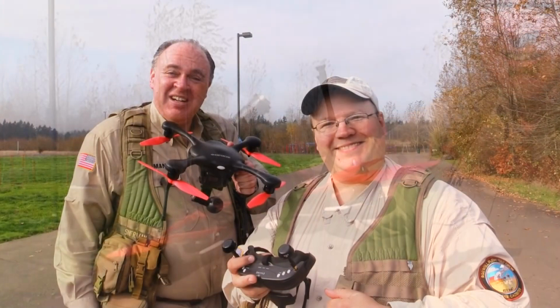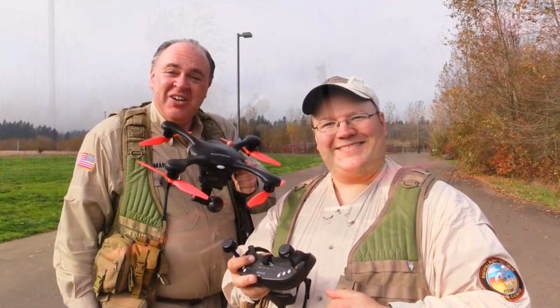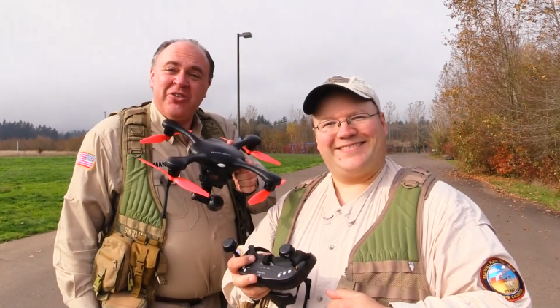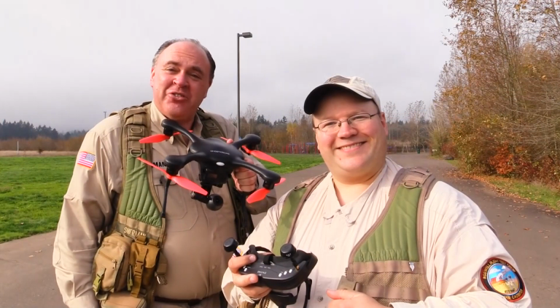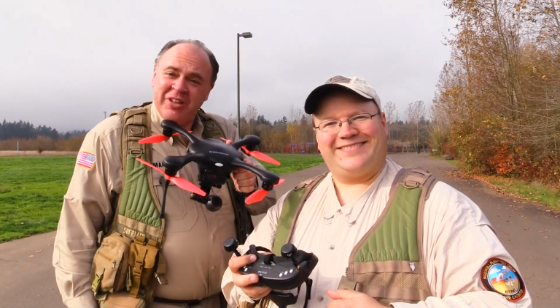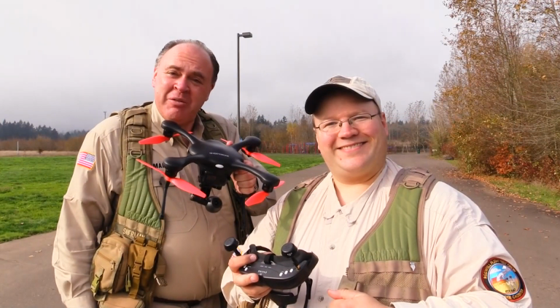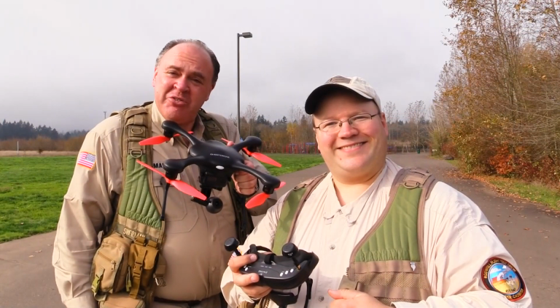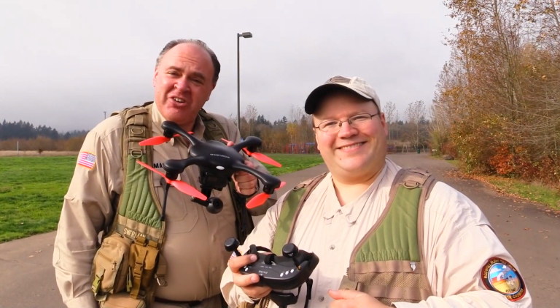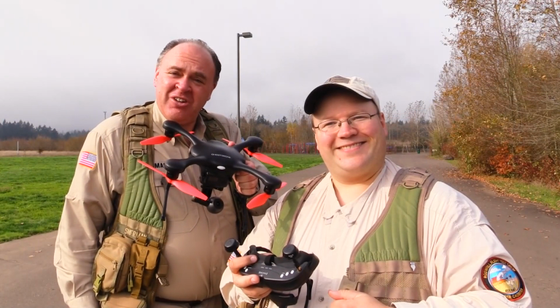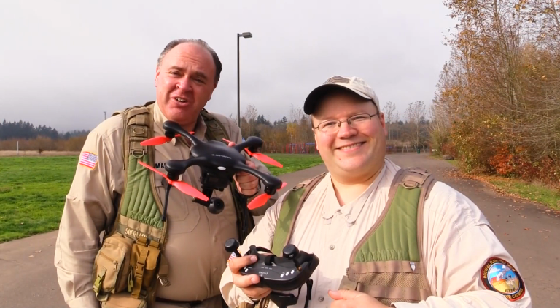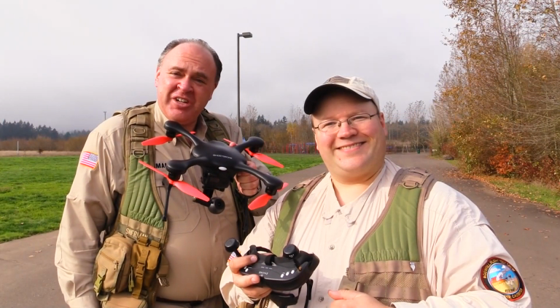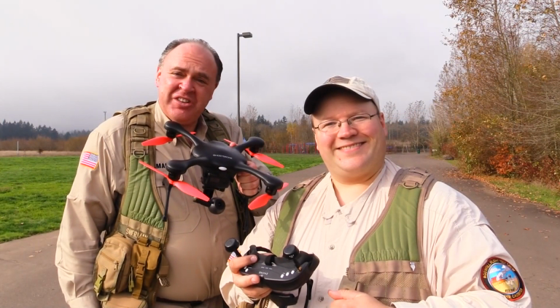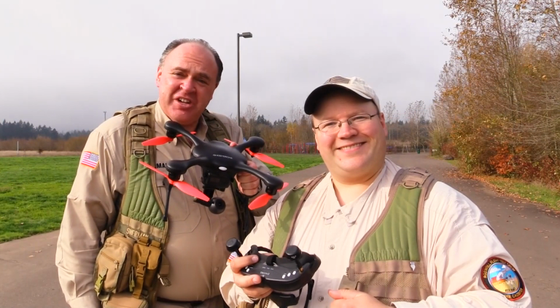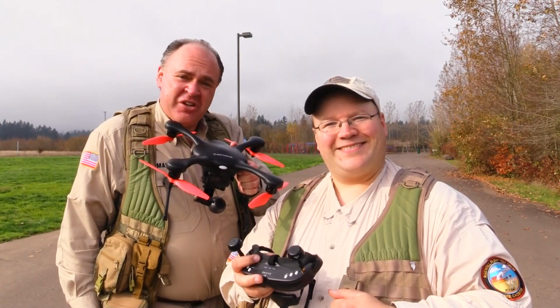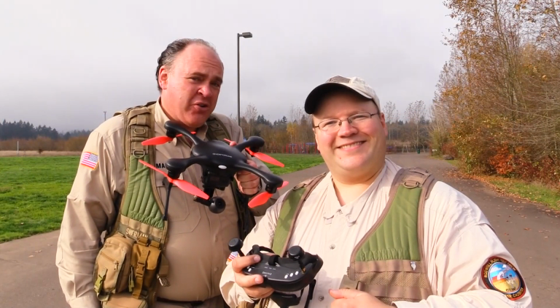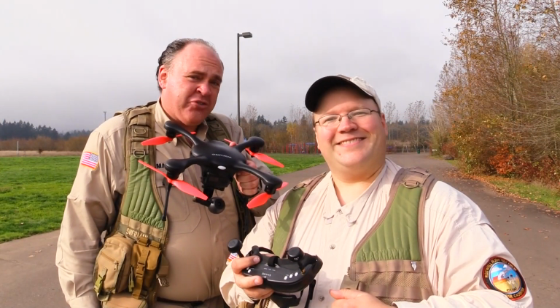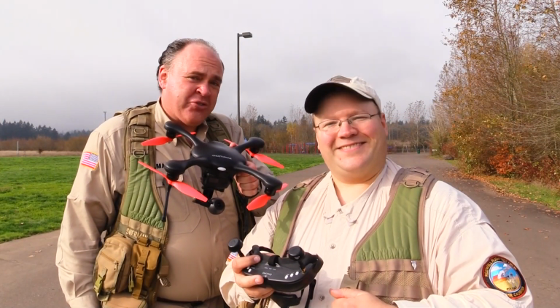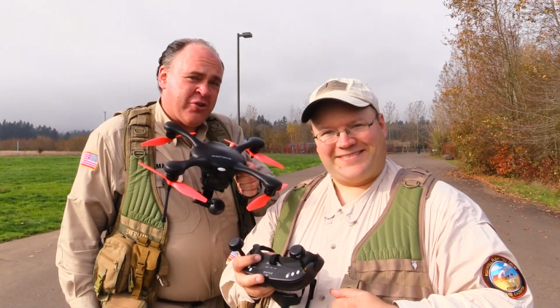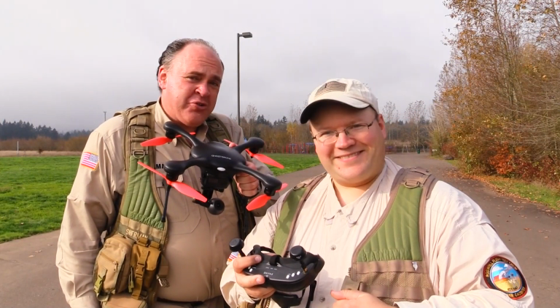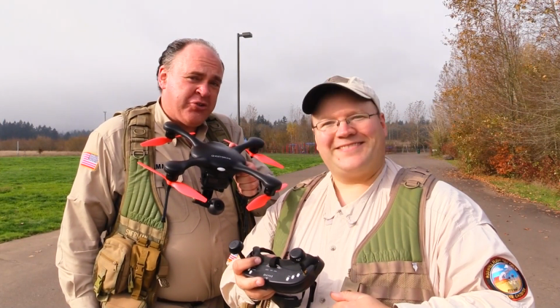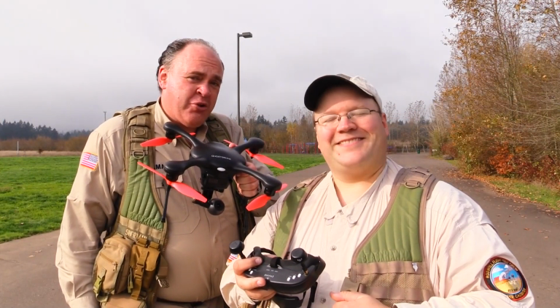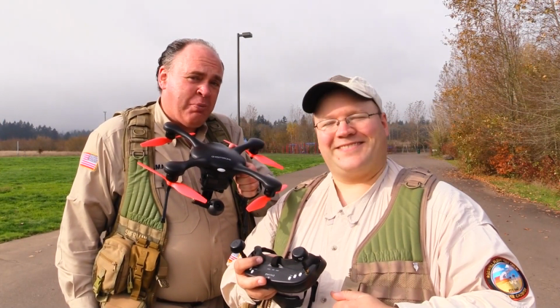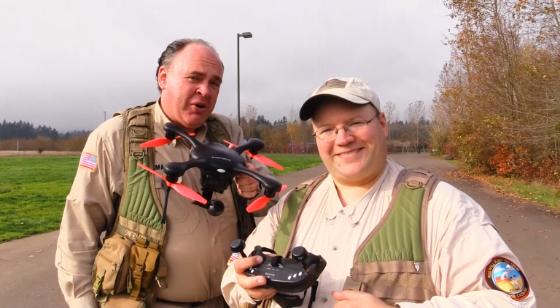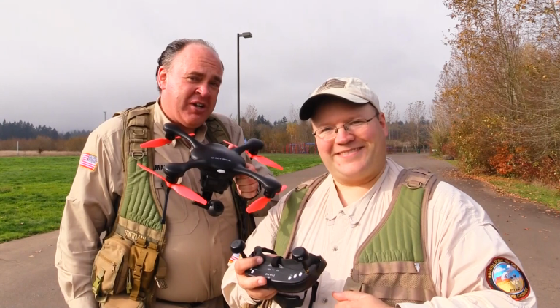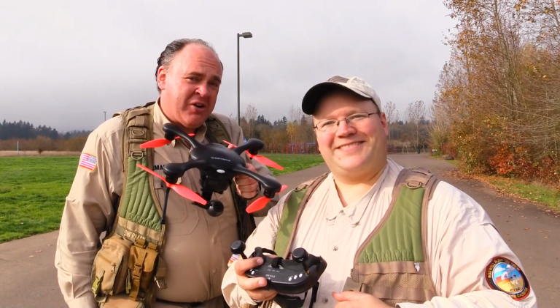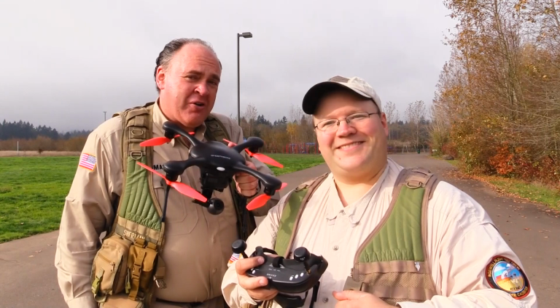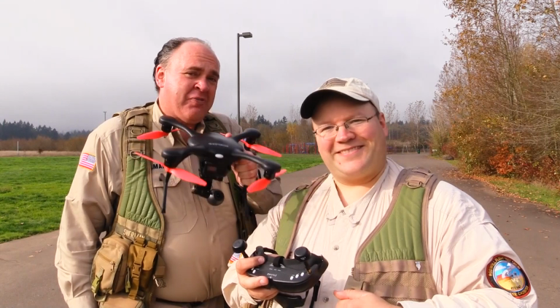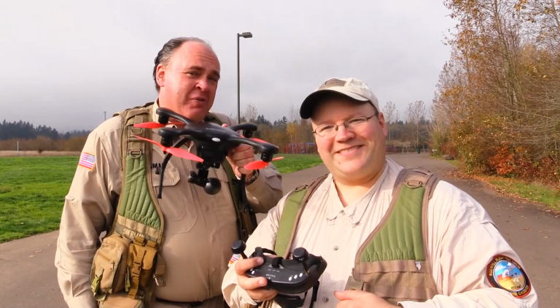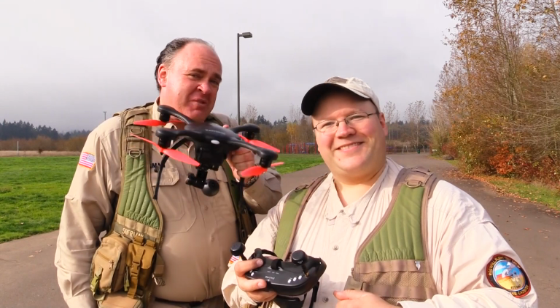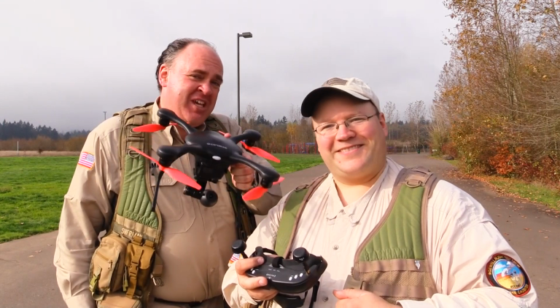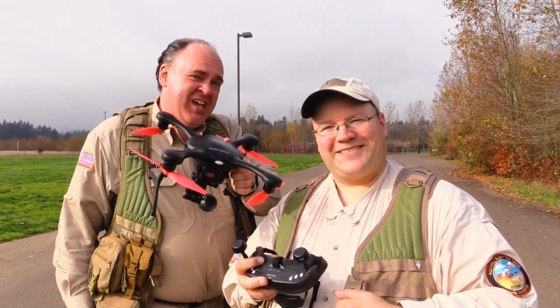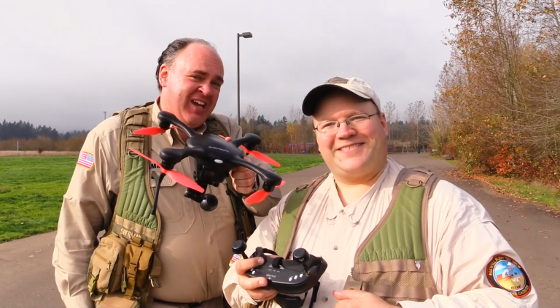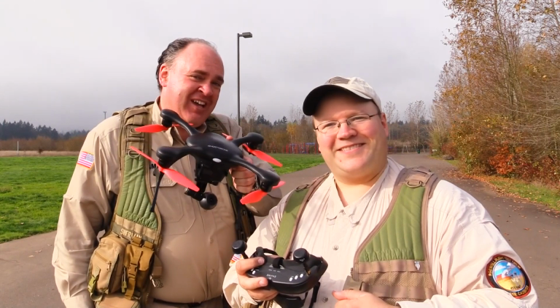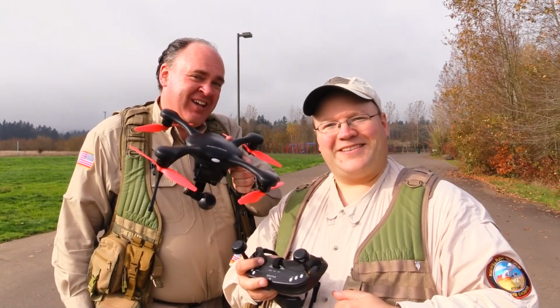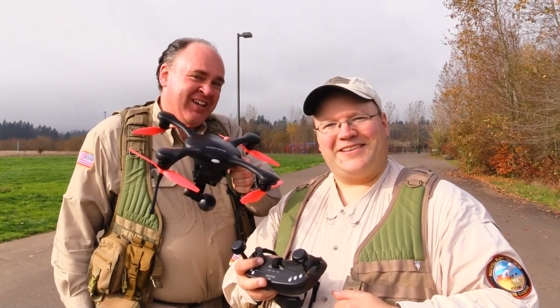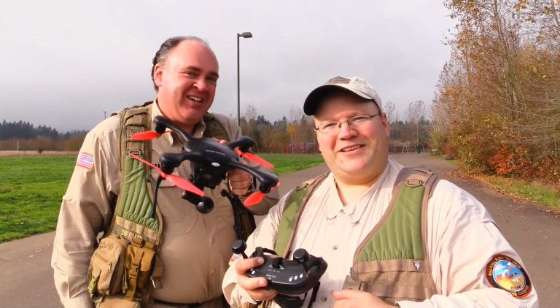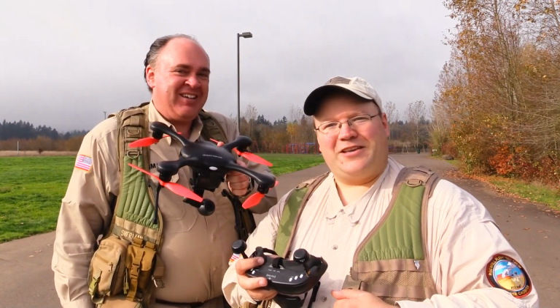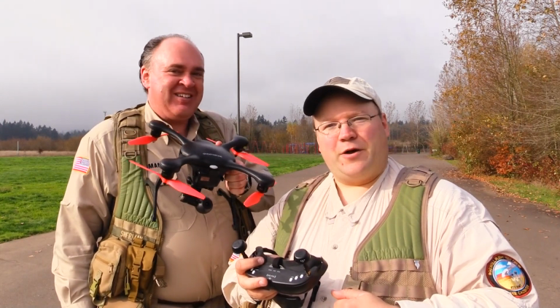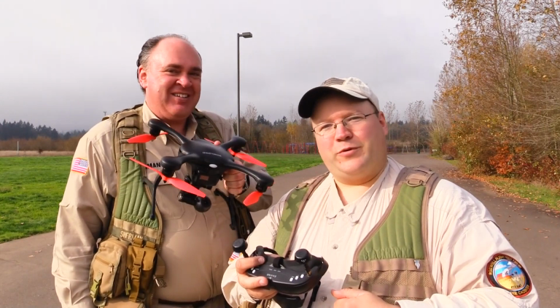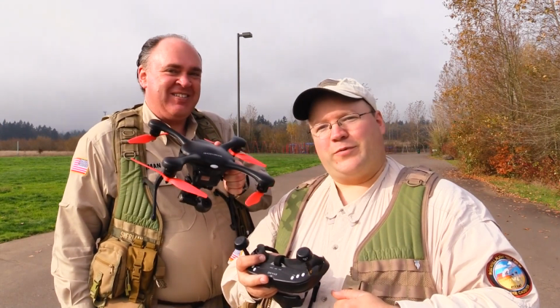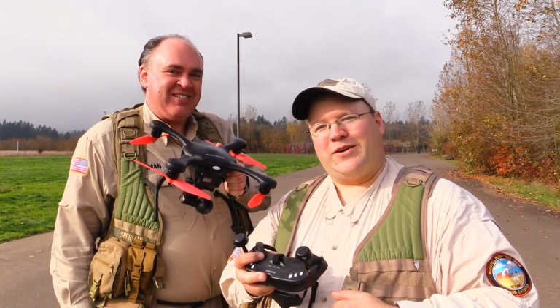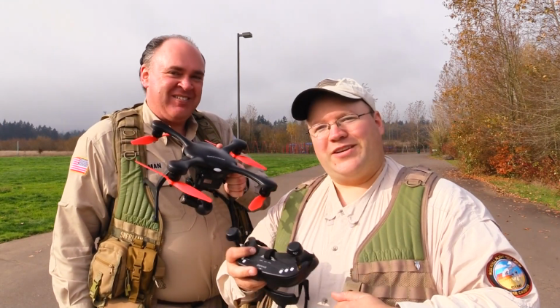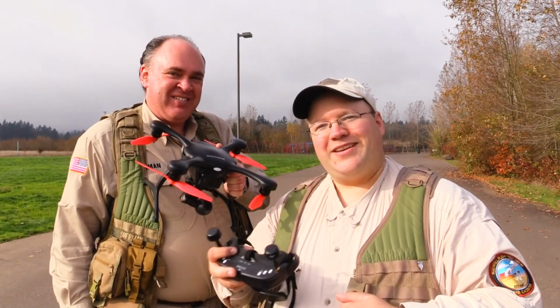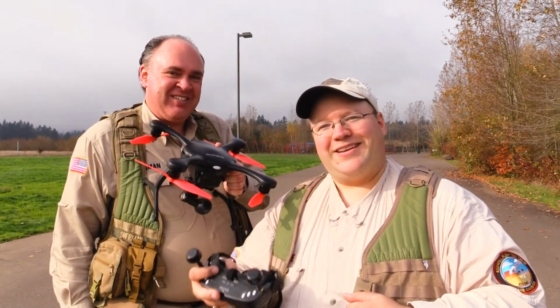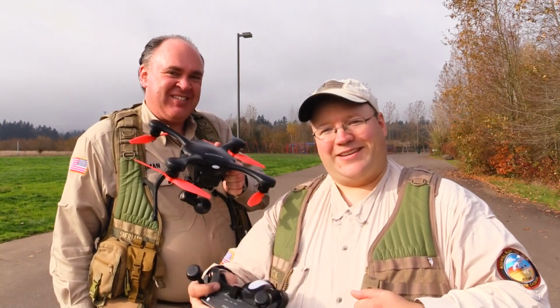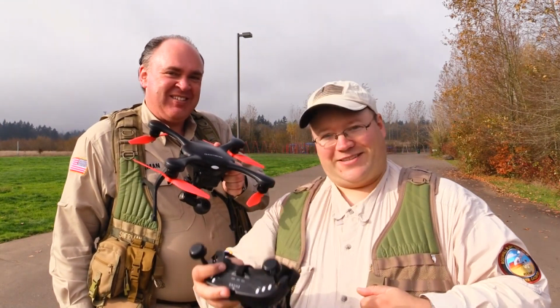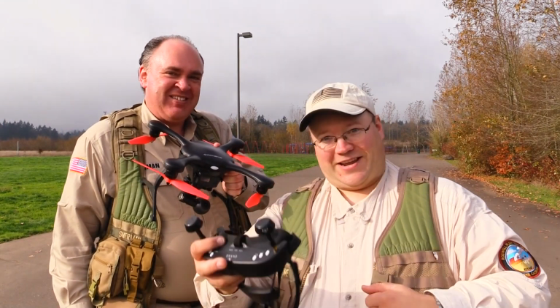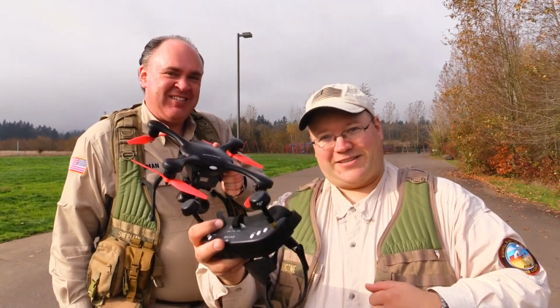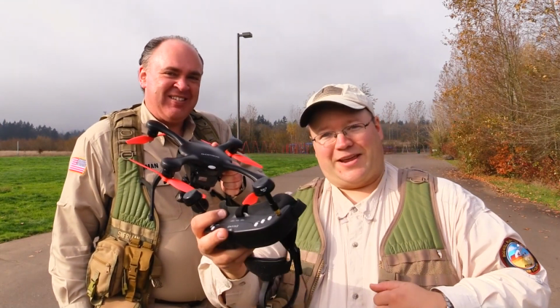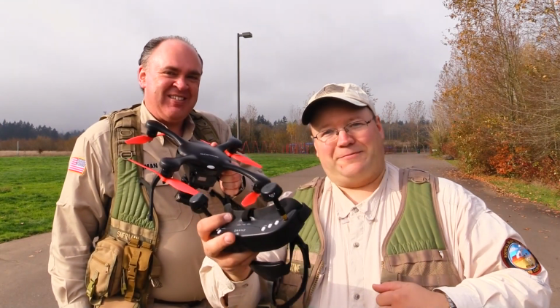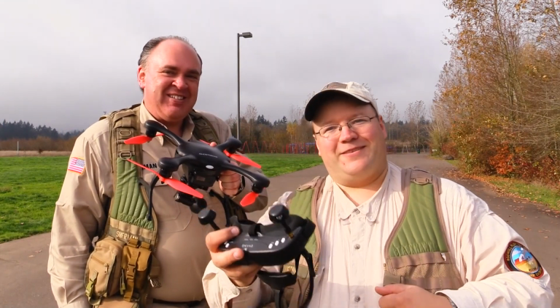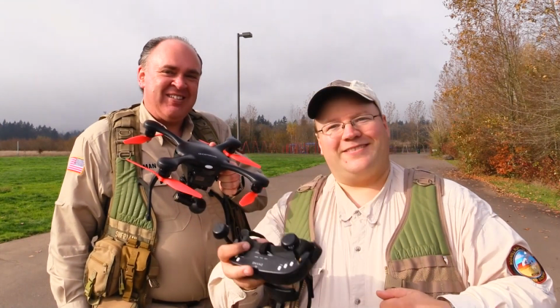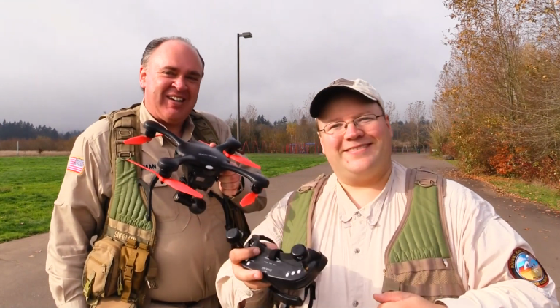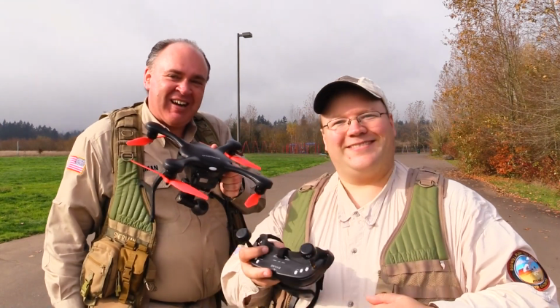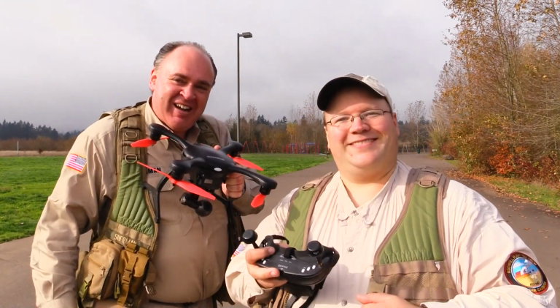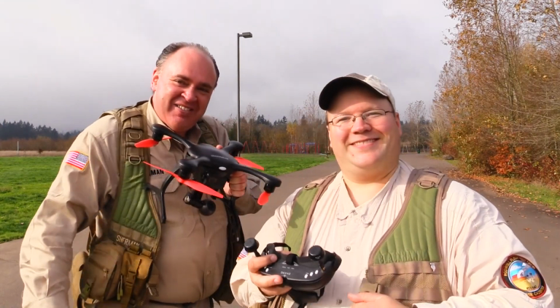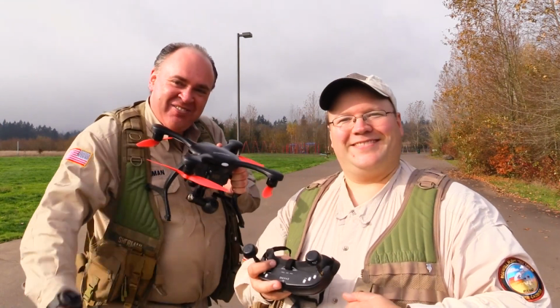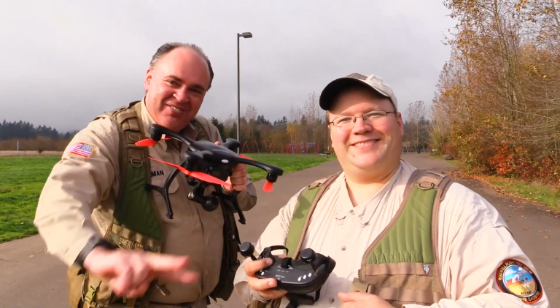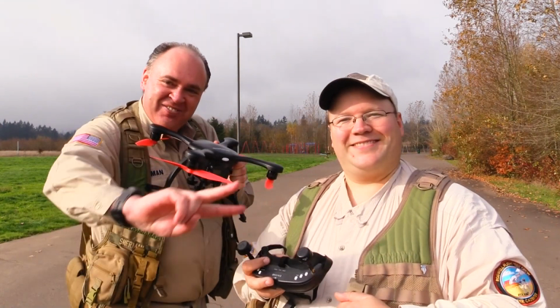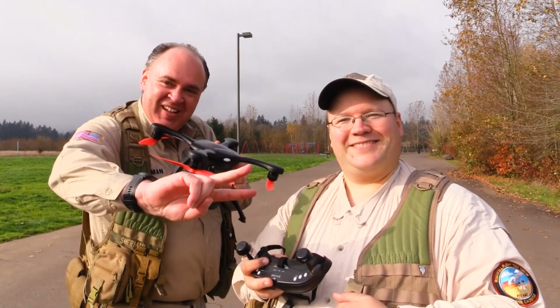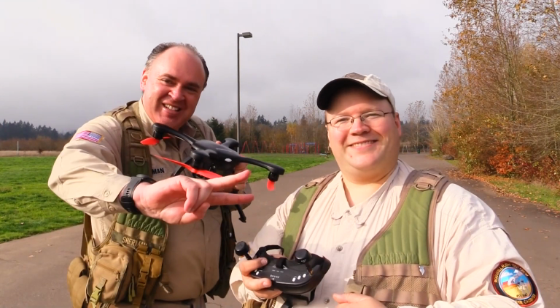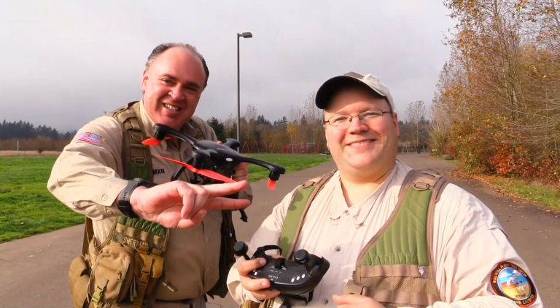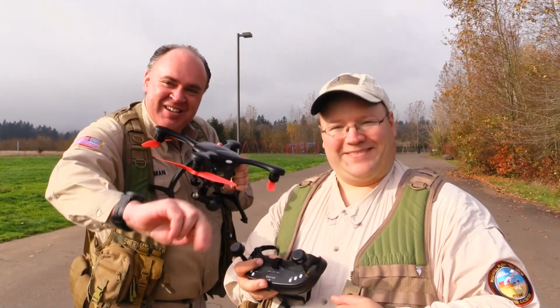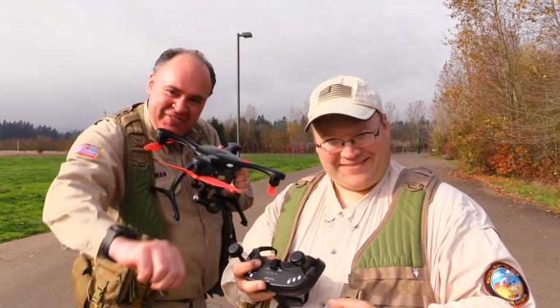So that was our look at the Ghost Drone 2.0 from Ehang. See you next time — fly safe.